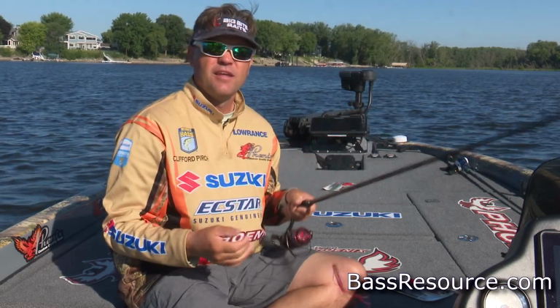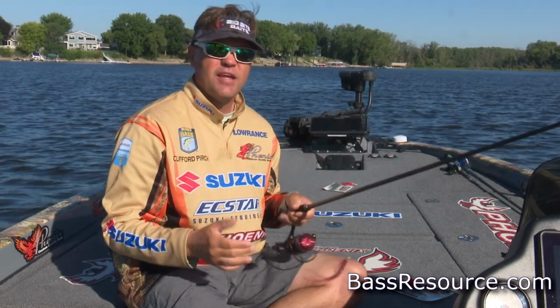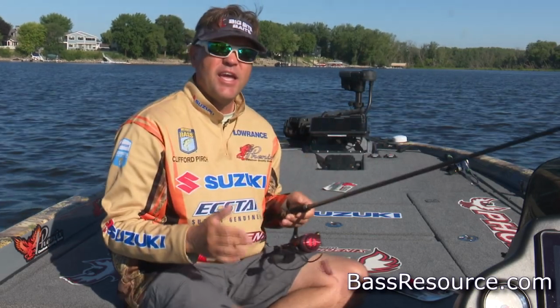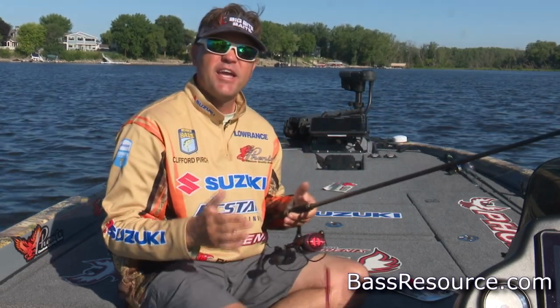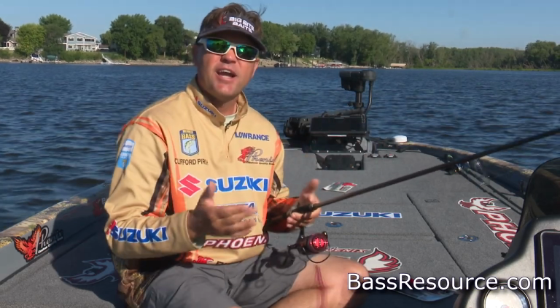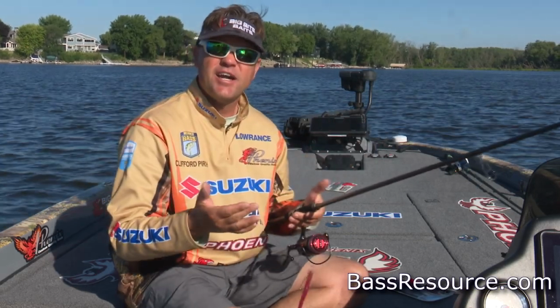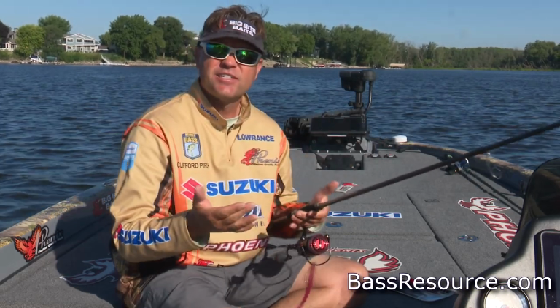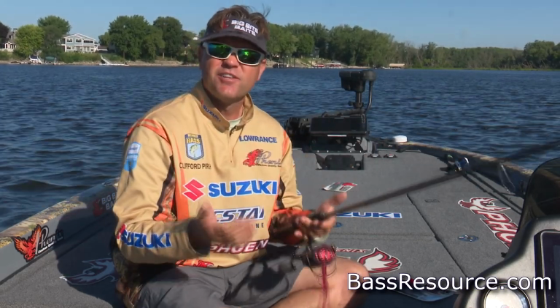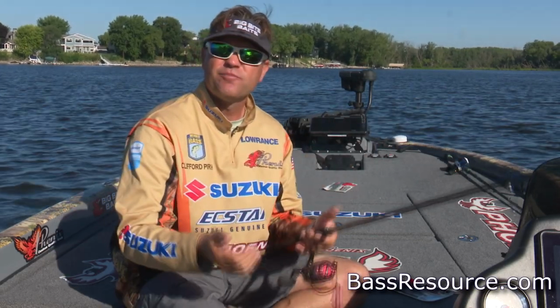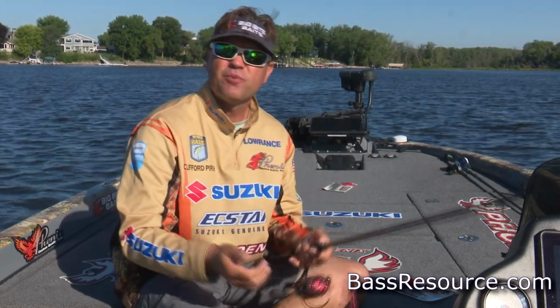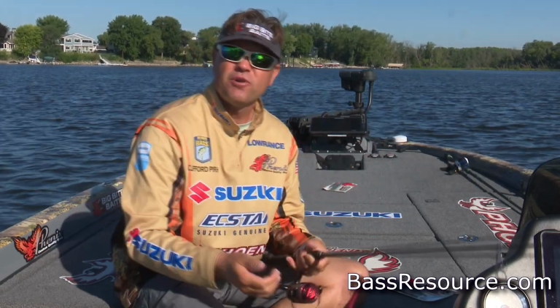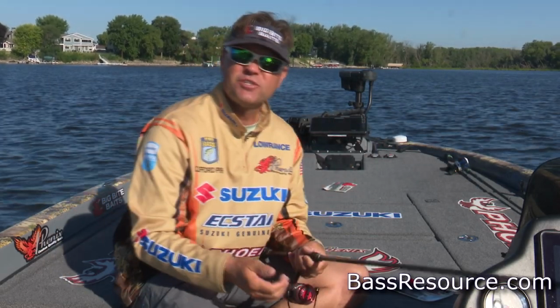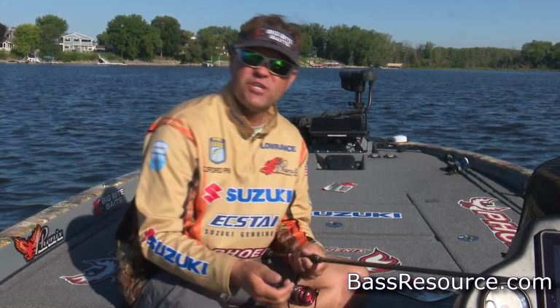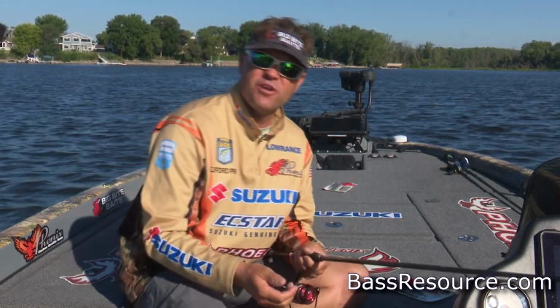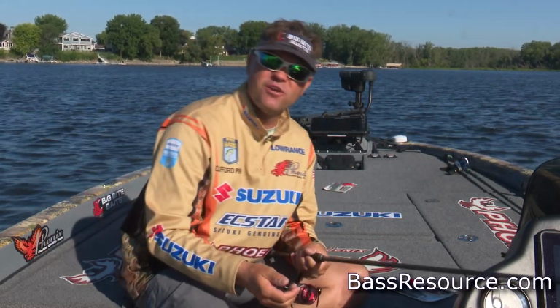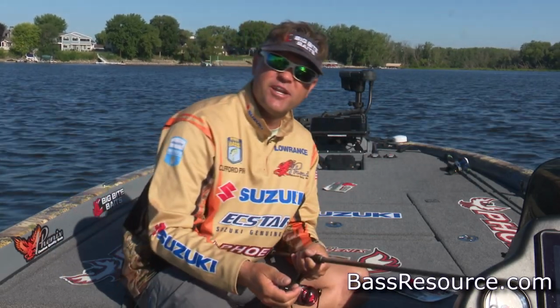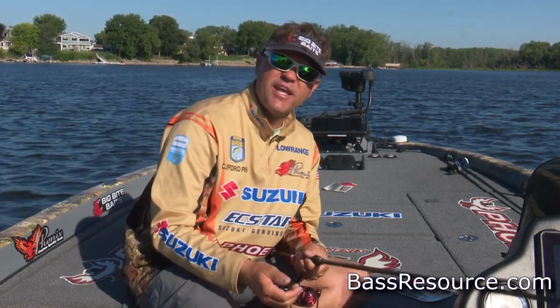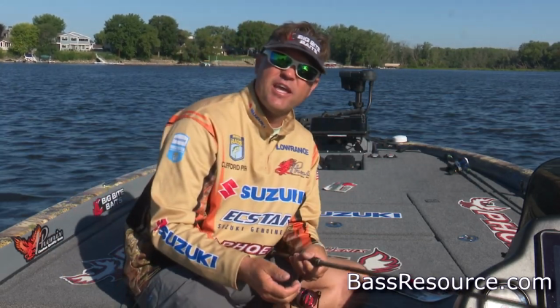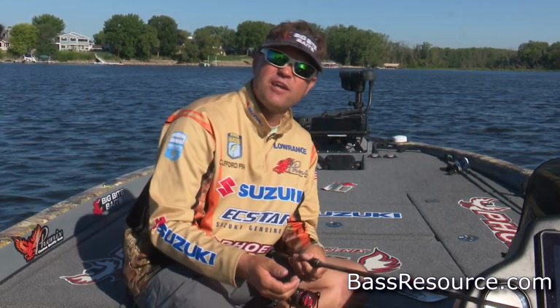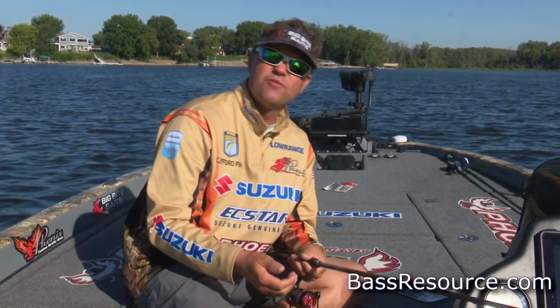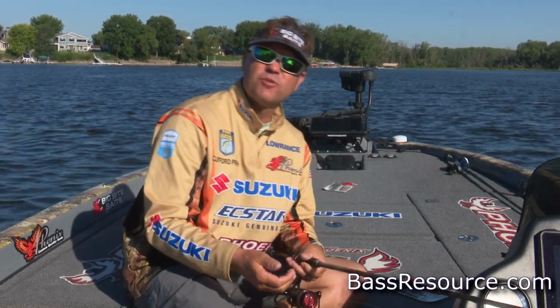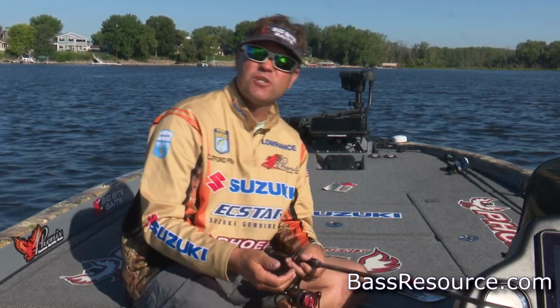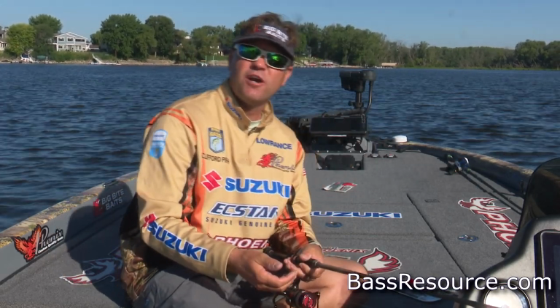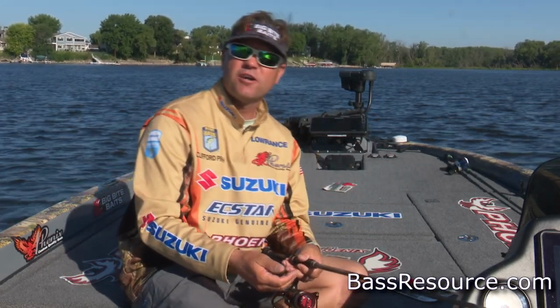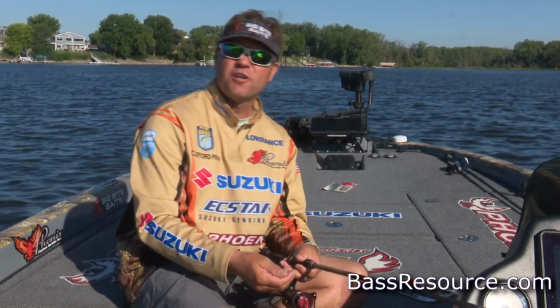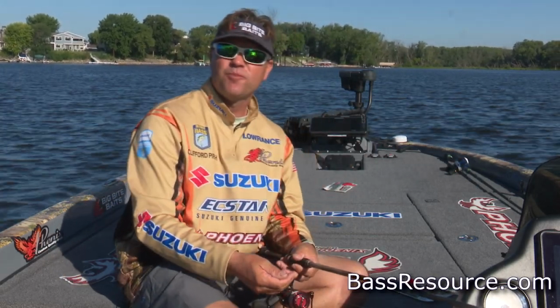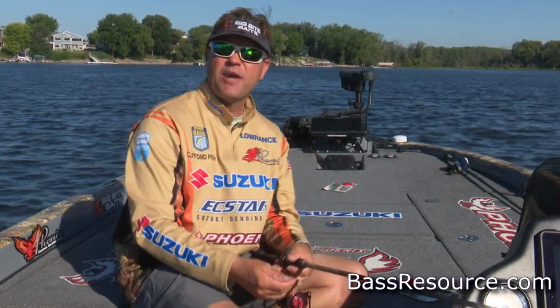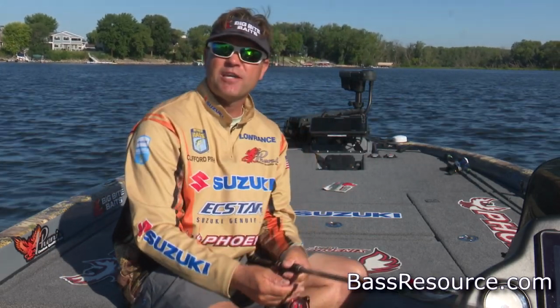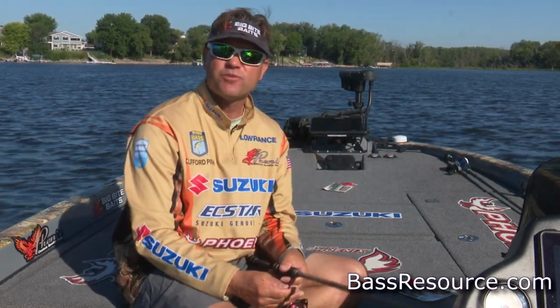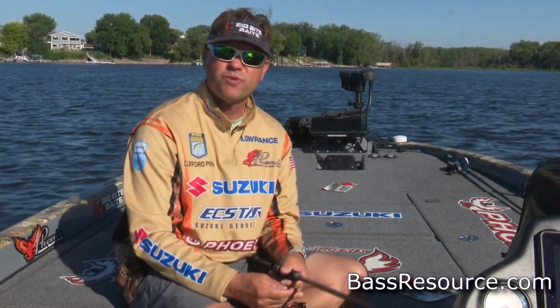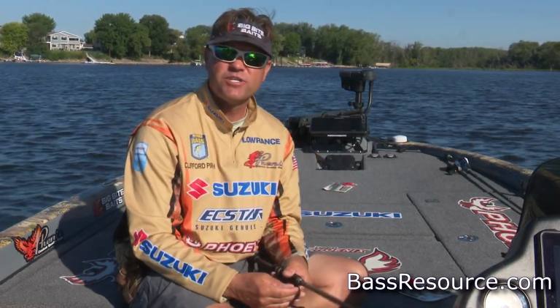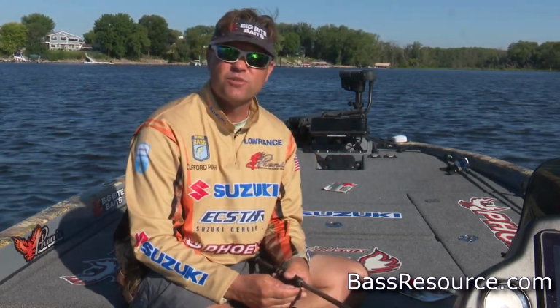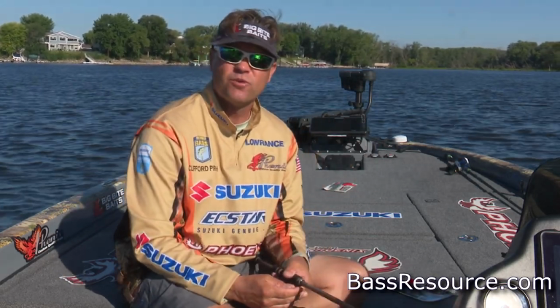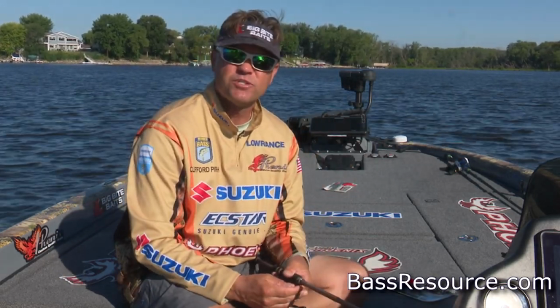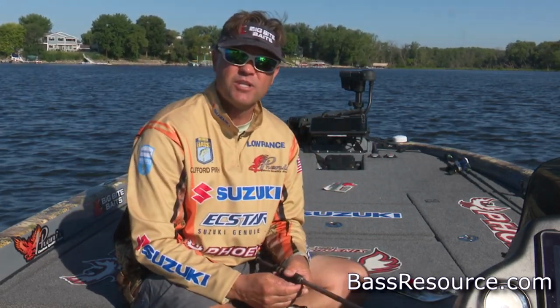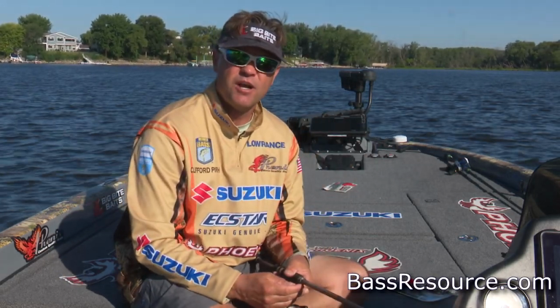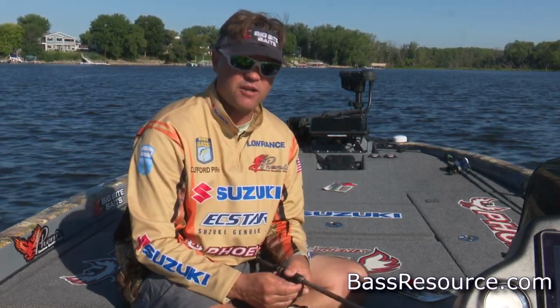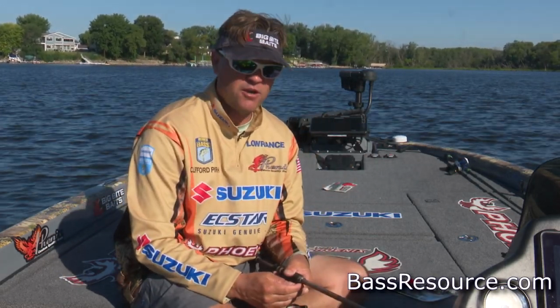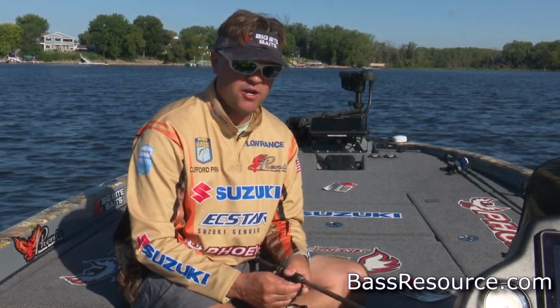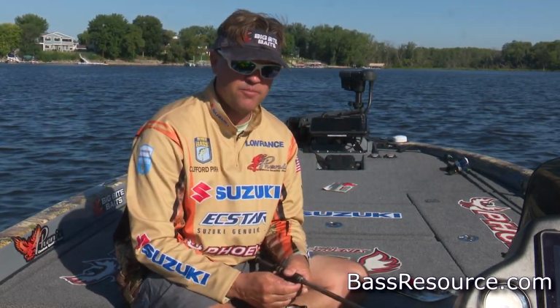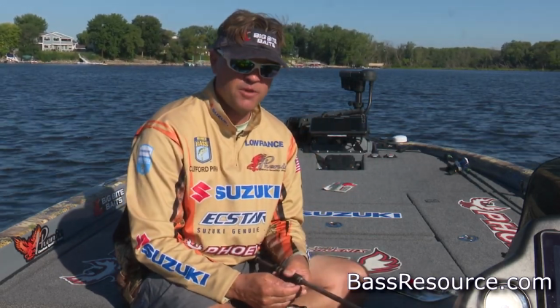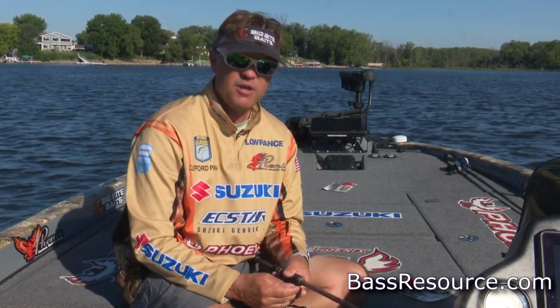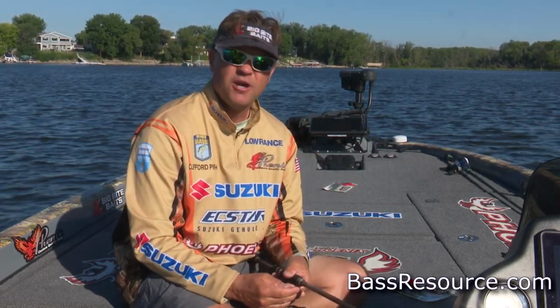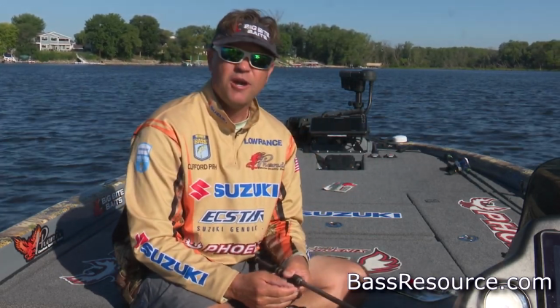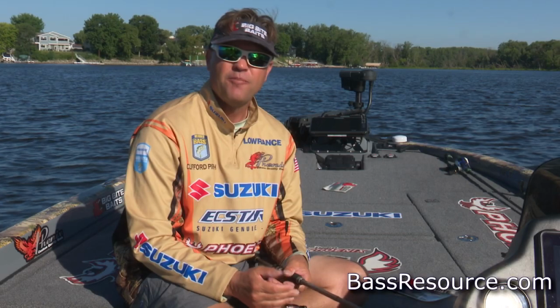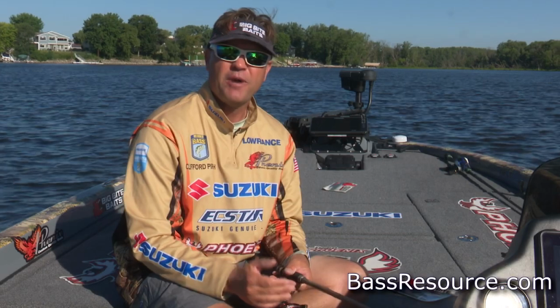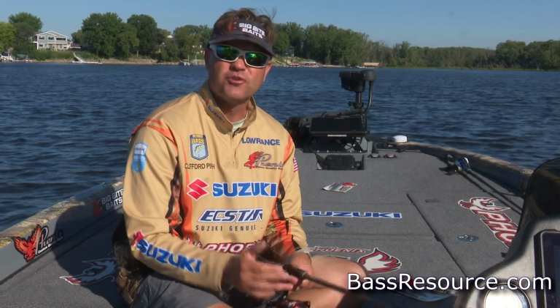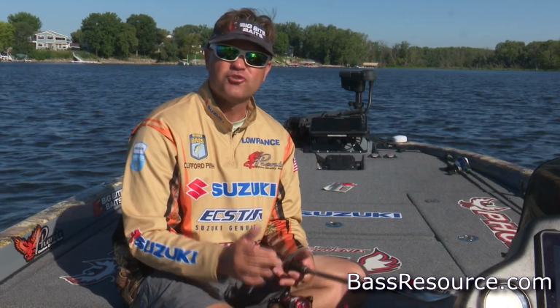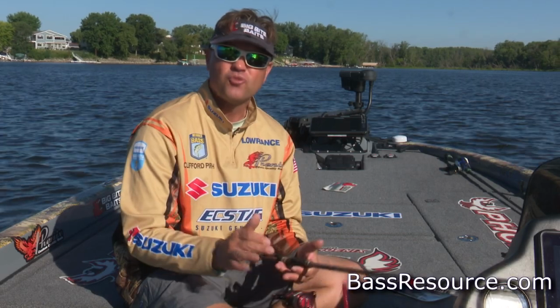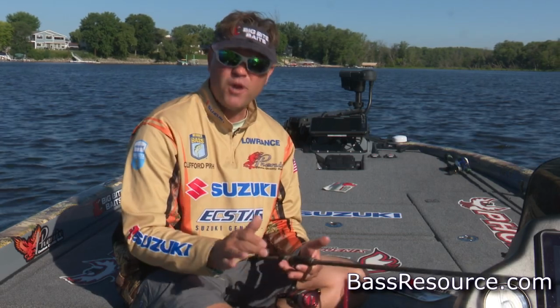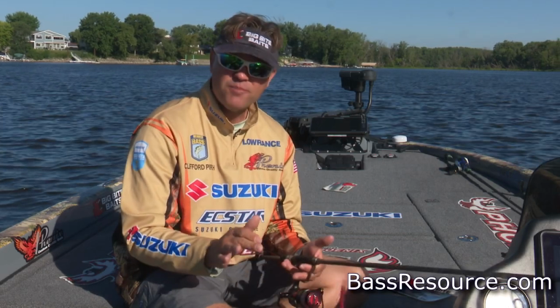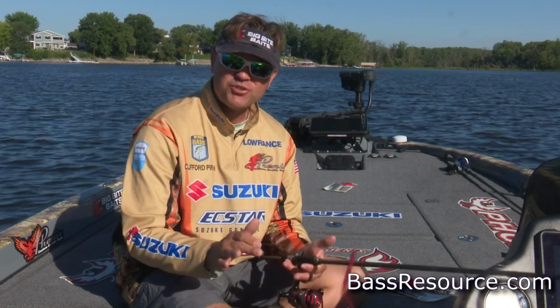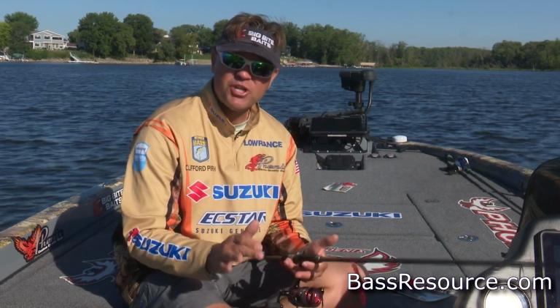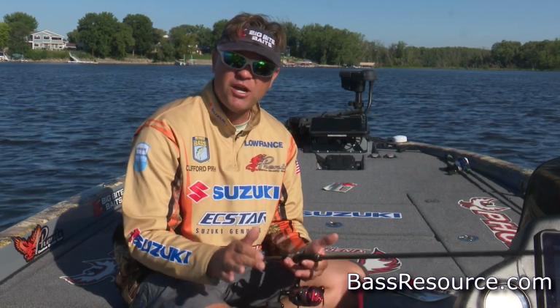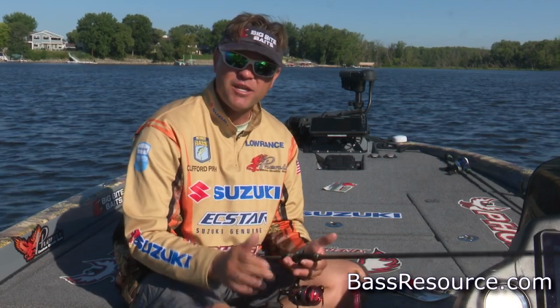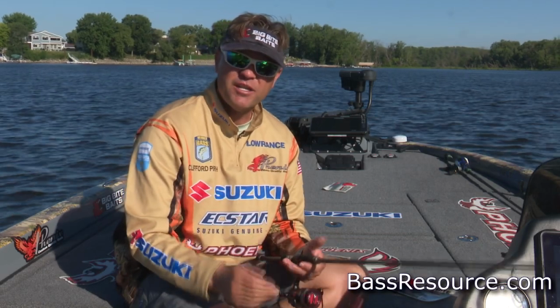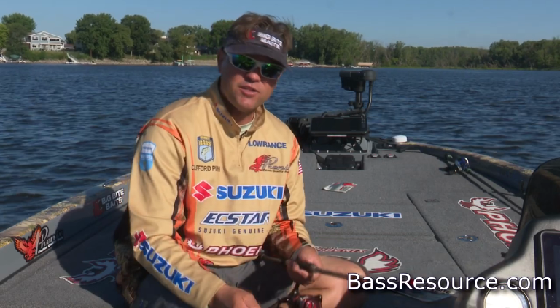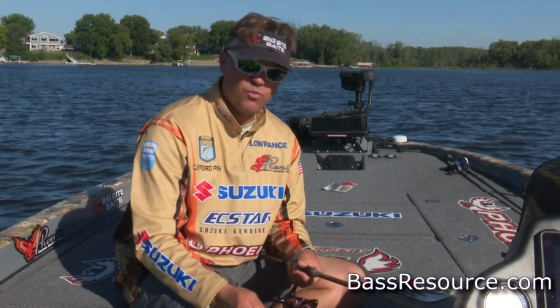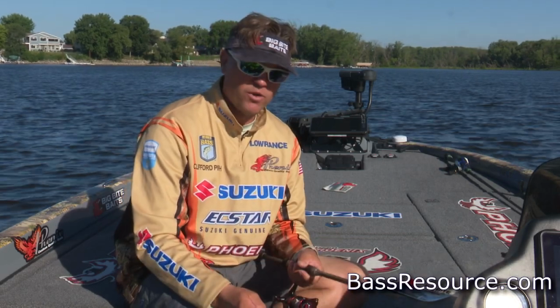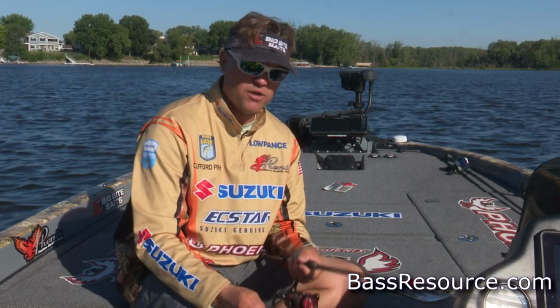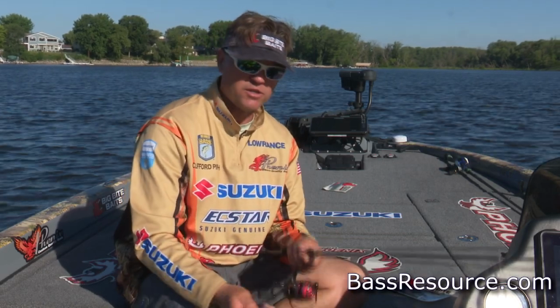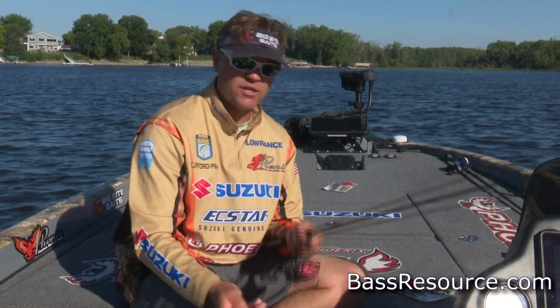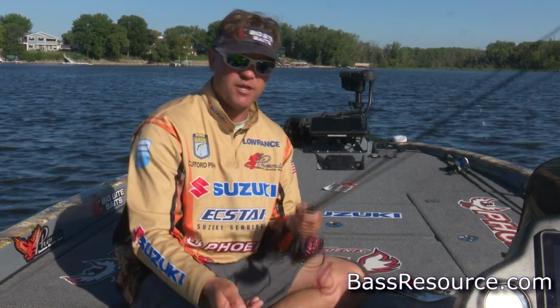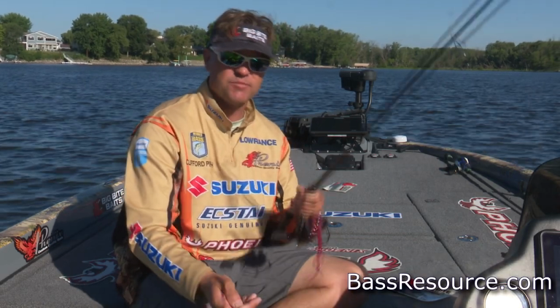Hey guys, Cliff Perch here today and we're talking on BassResource.com about drop shotting in the wintertime.